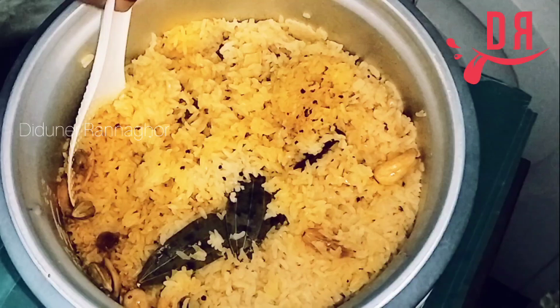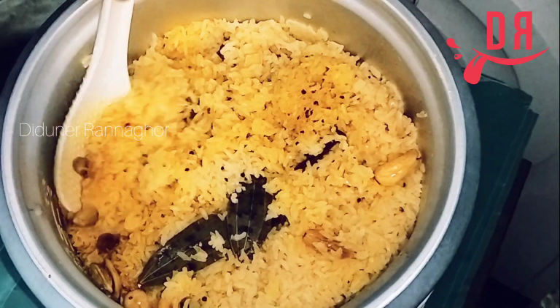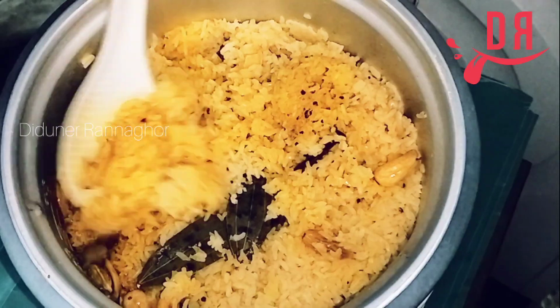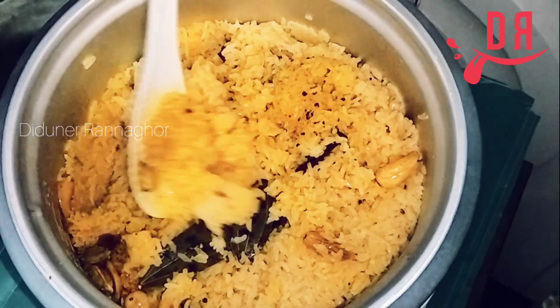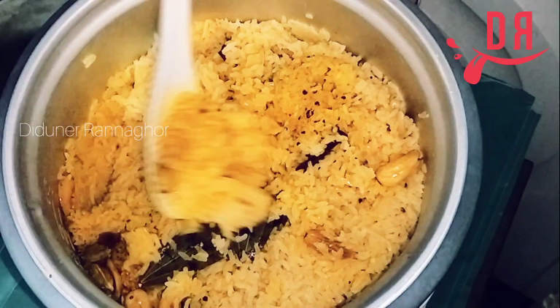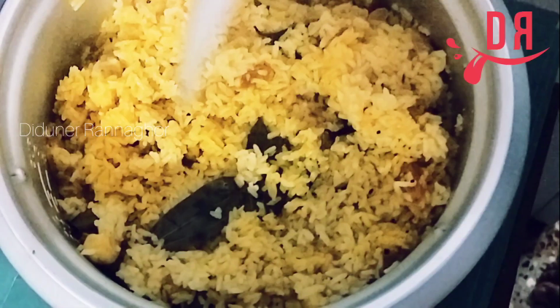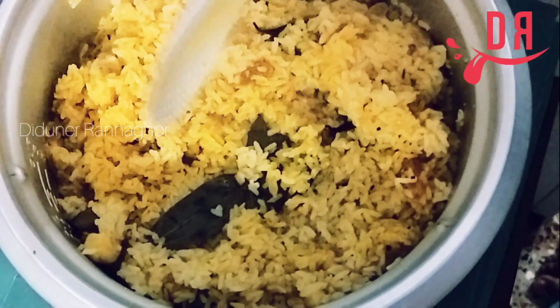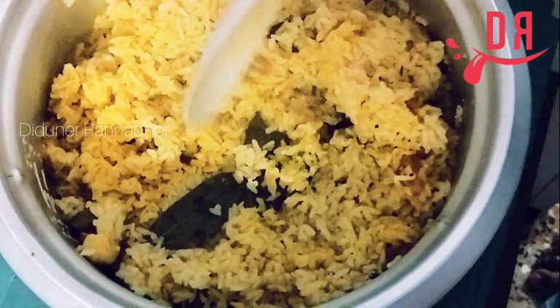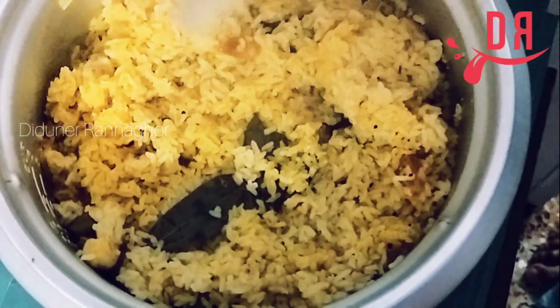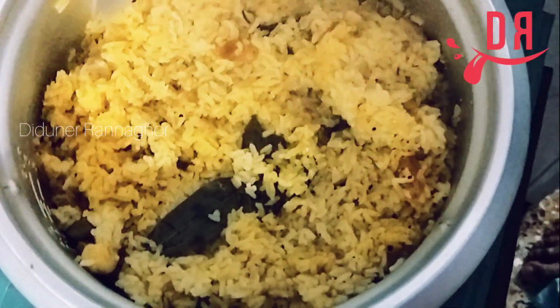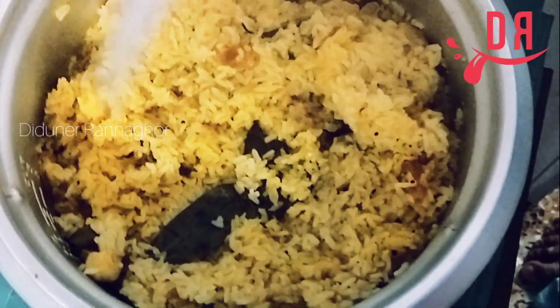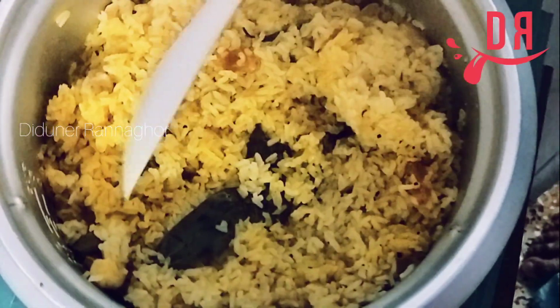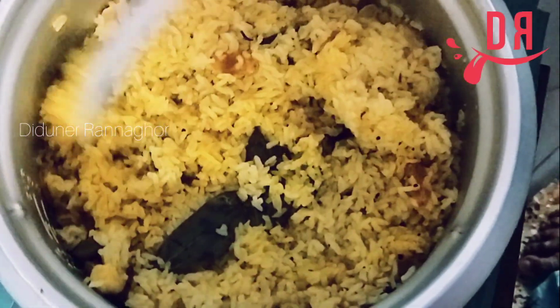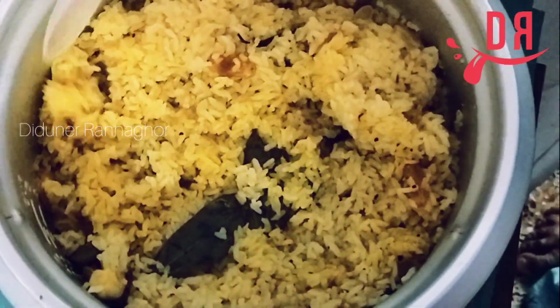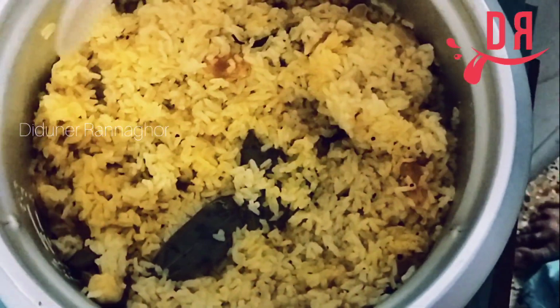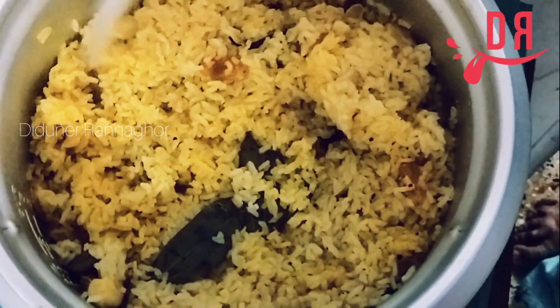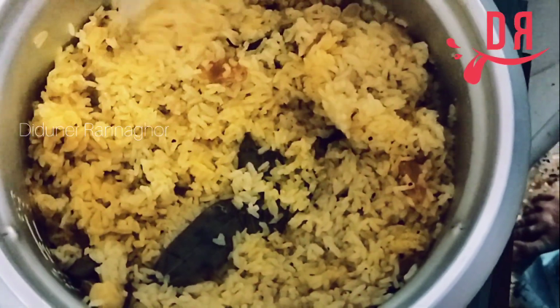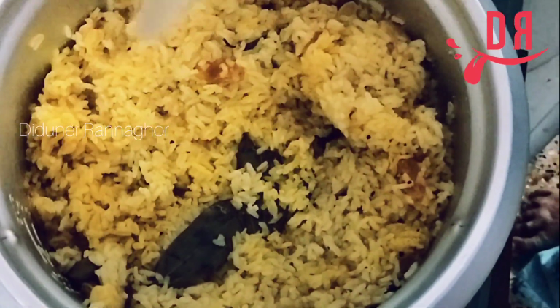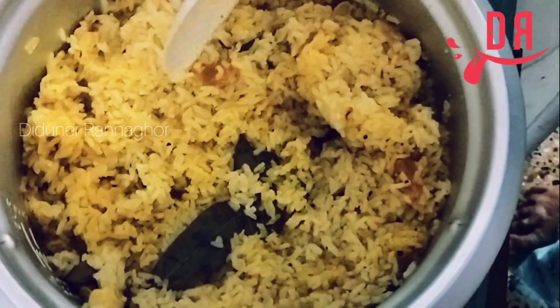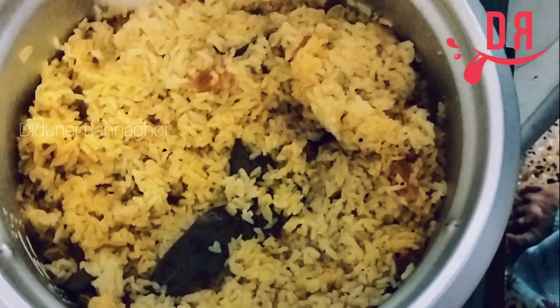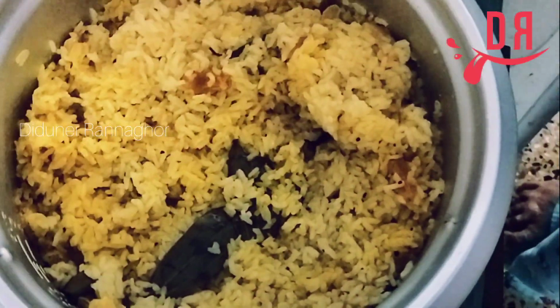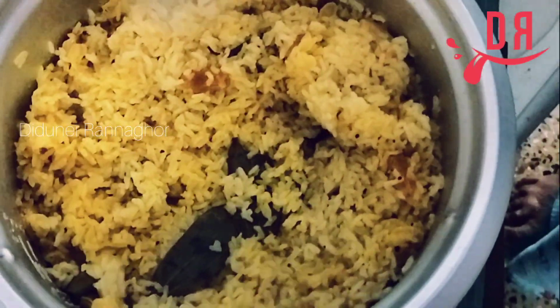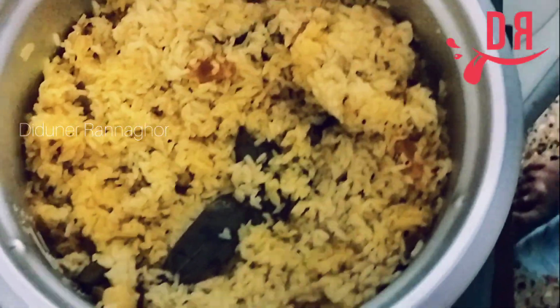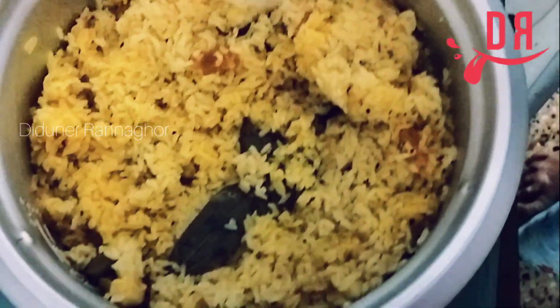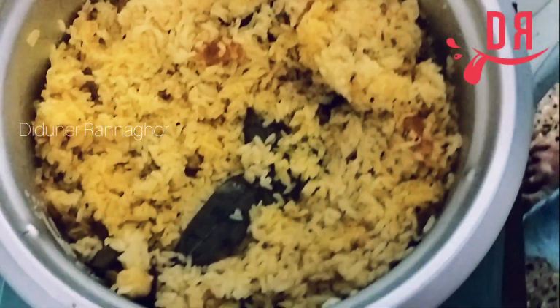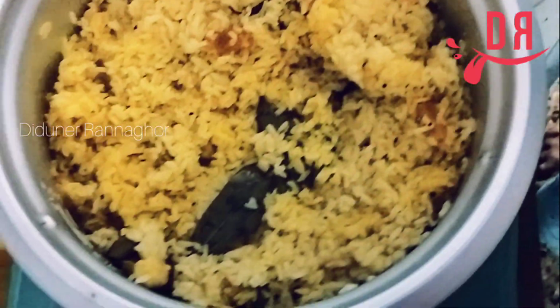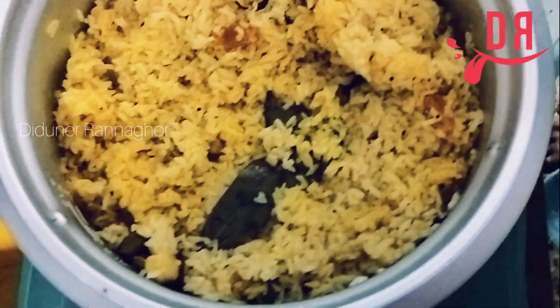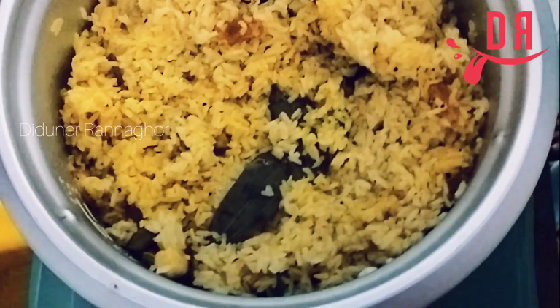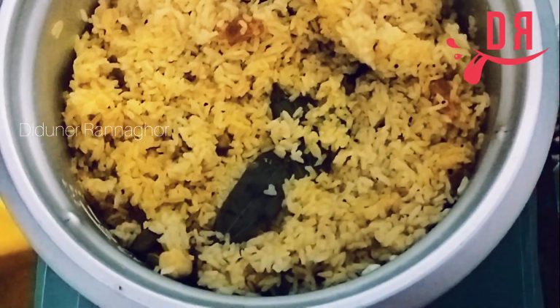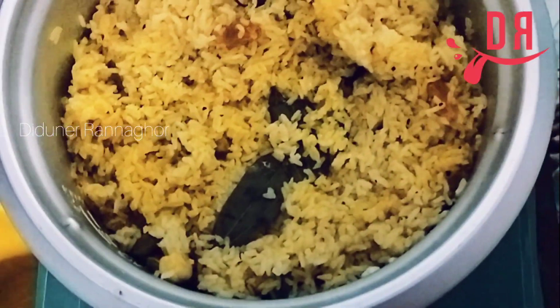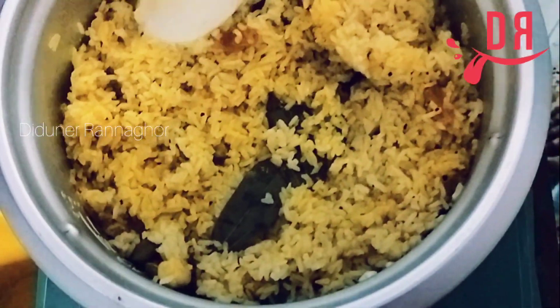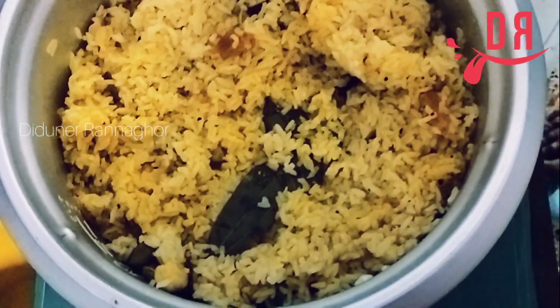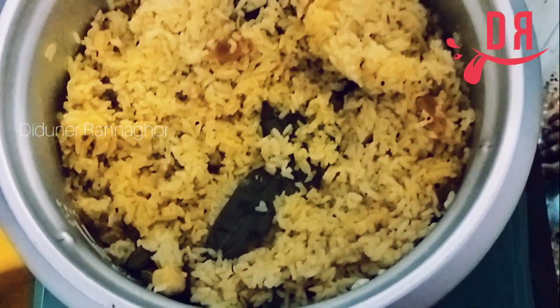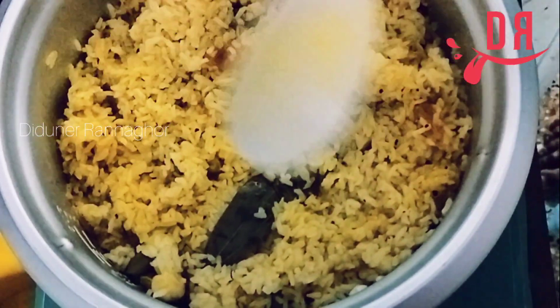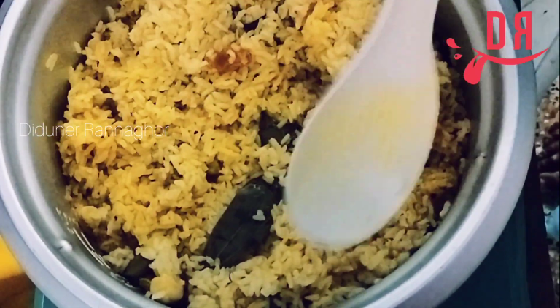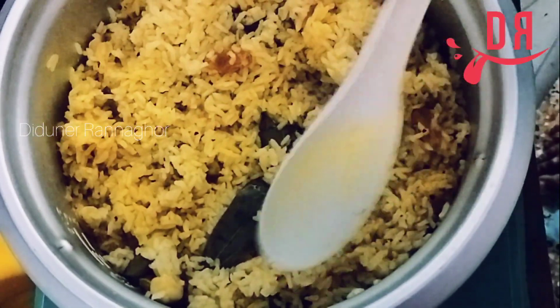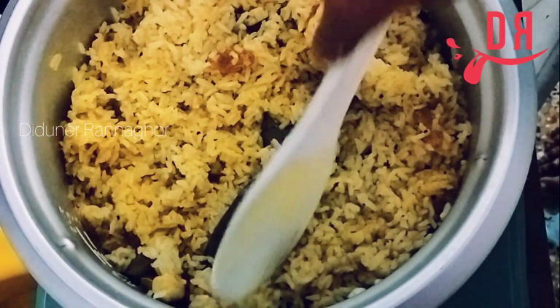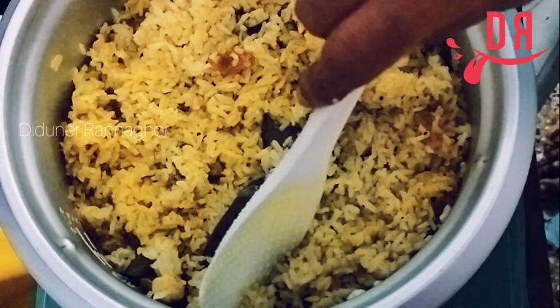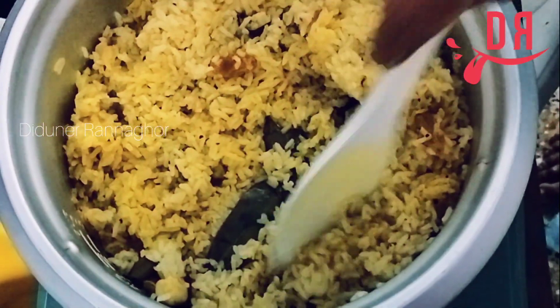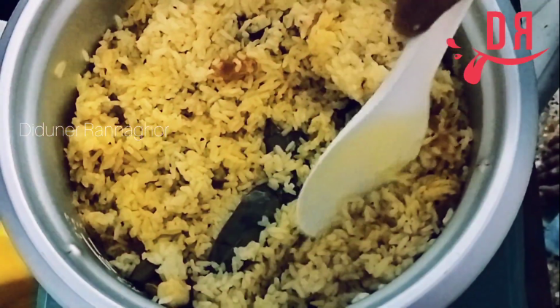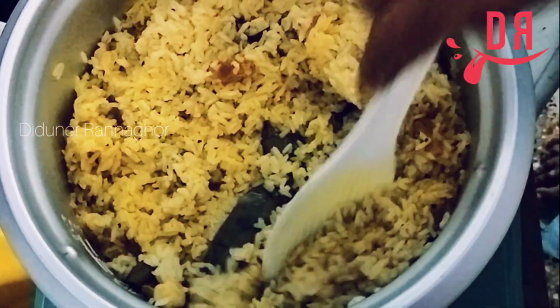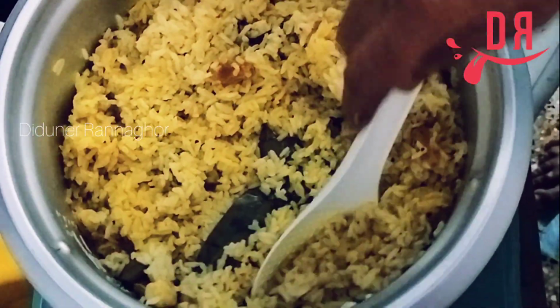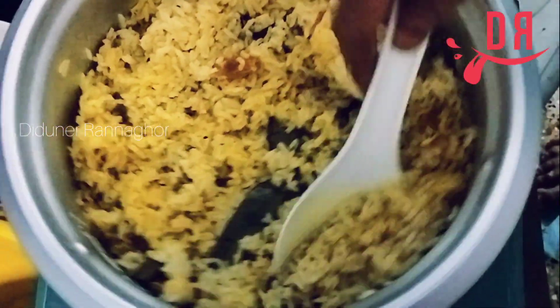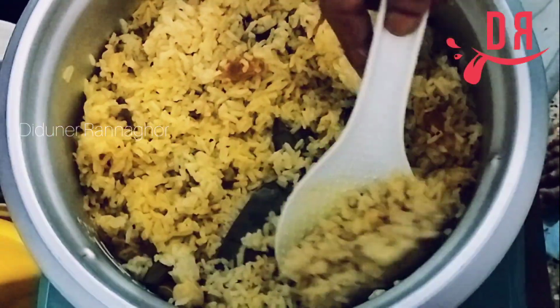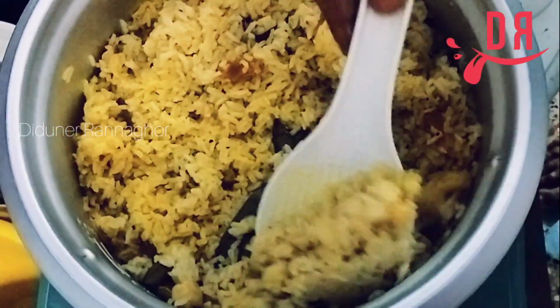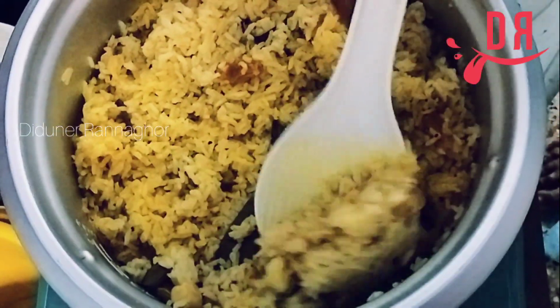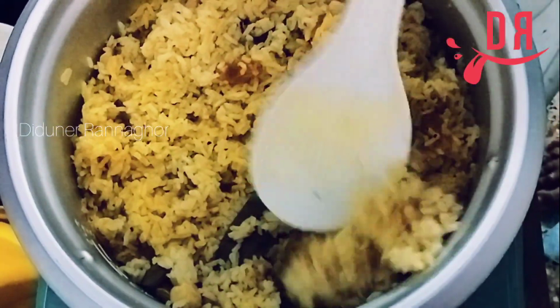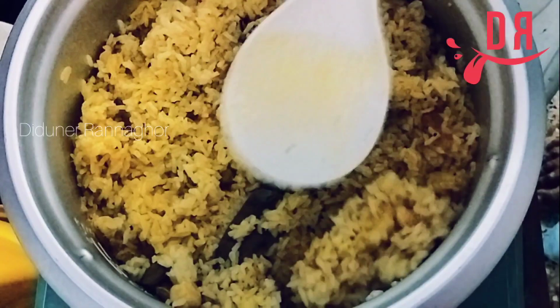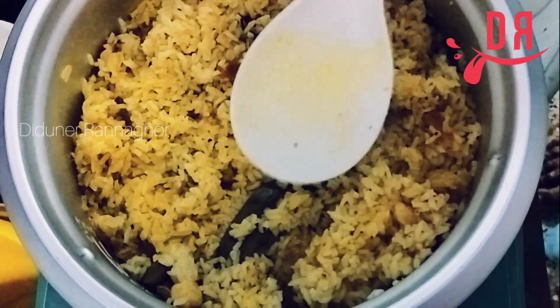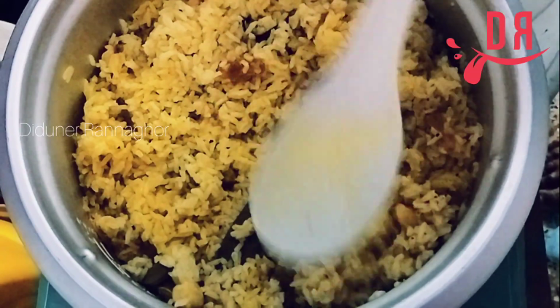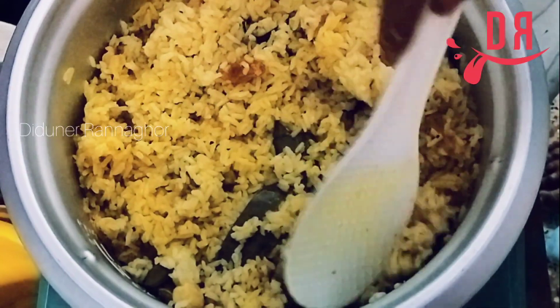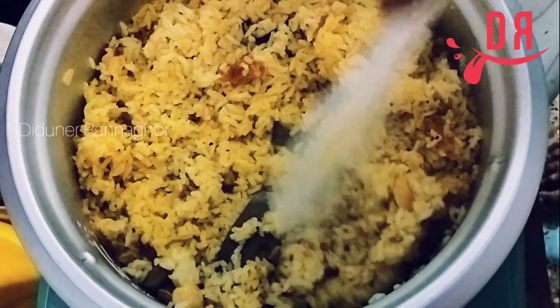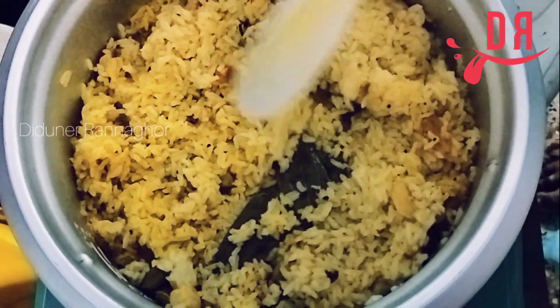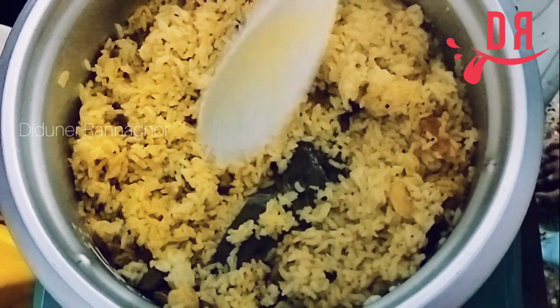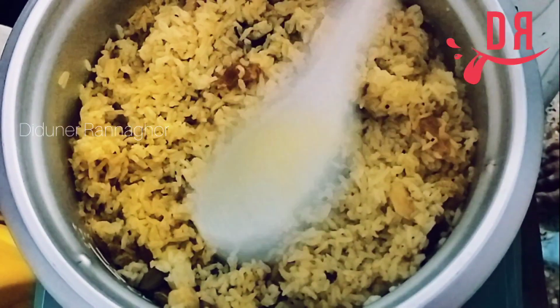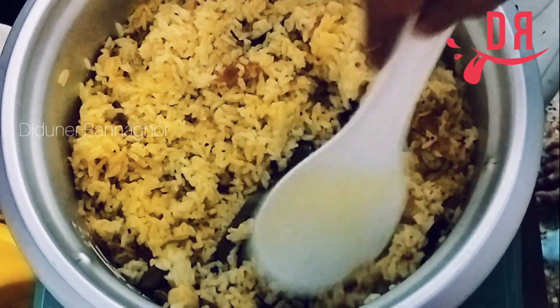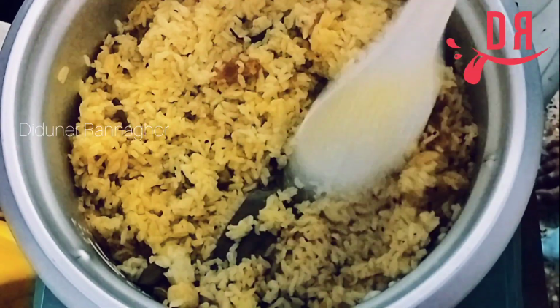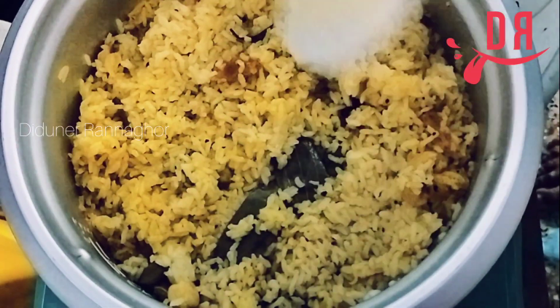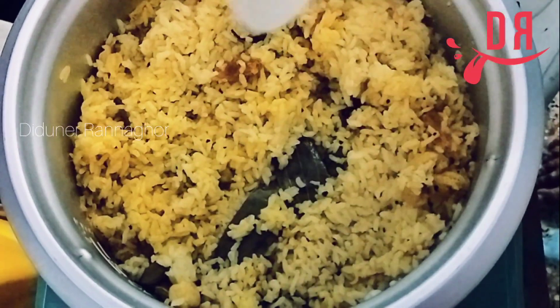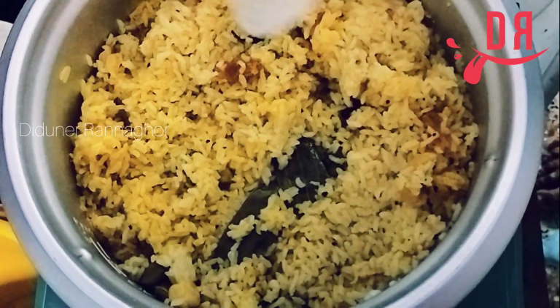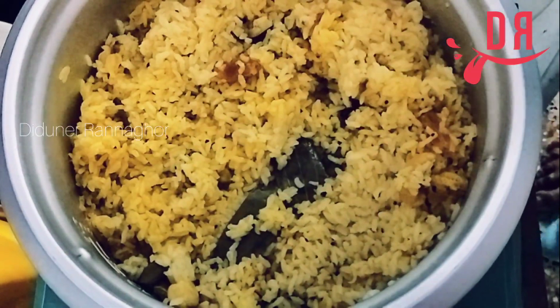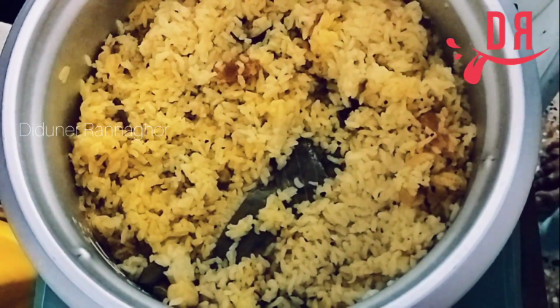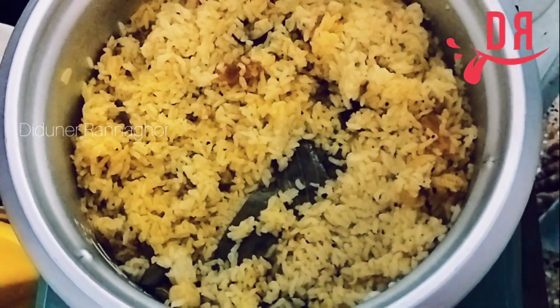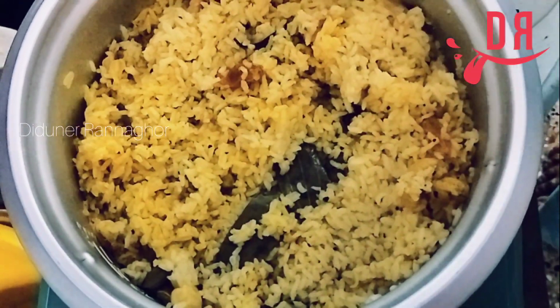Hello viewers, welcome to DIDINI RANNAGHAR. Today we will see our shortcut for this recipe.